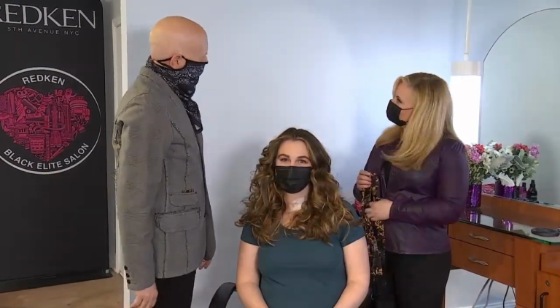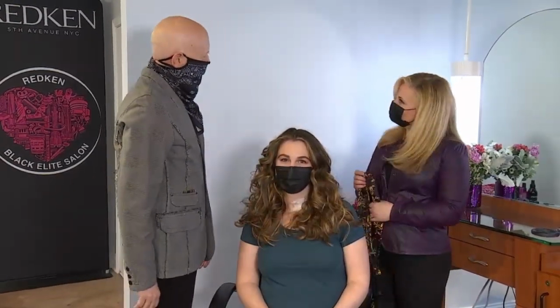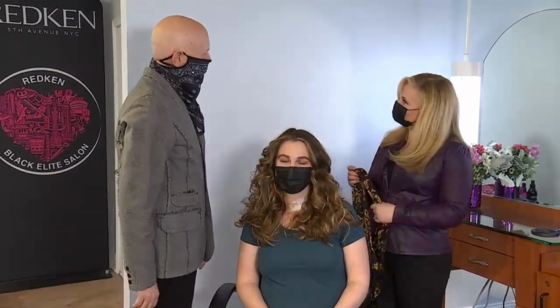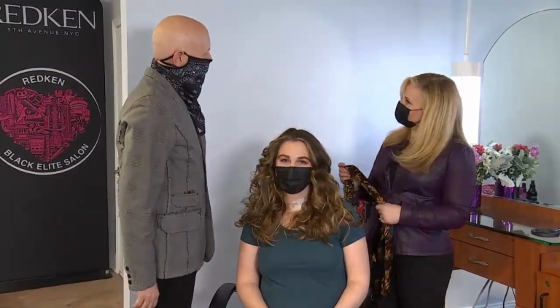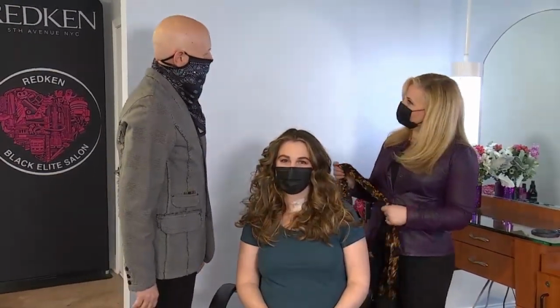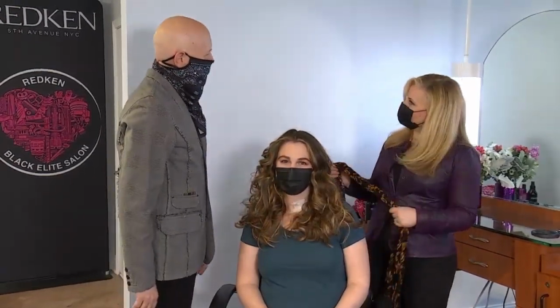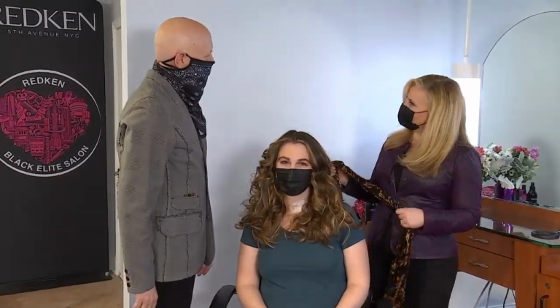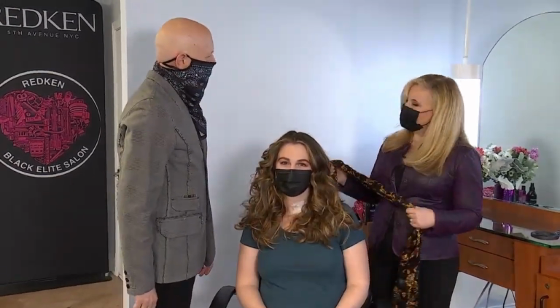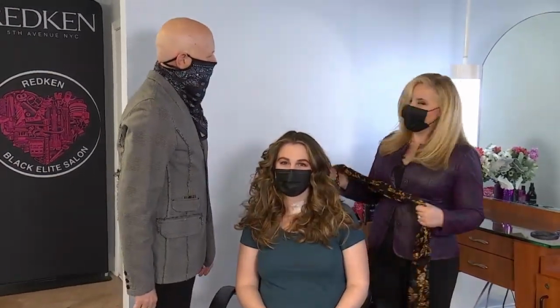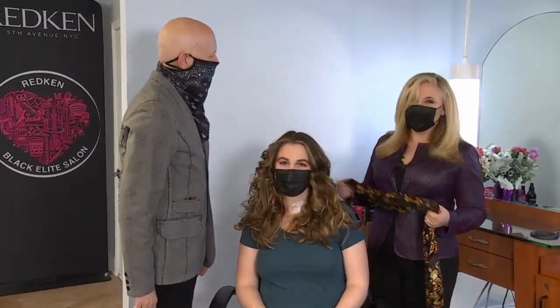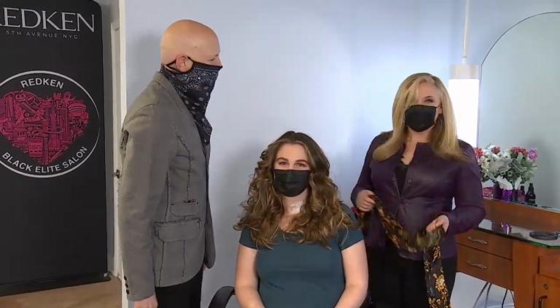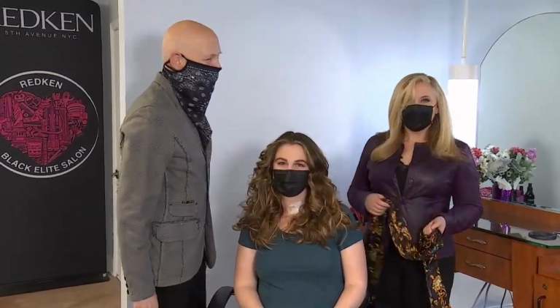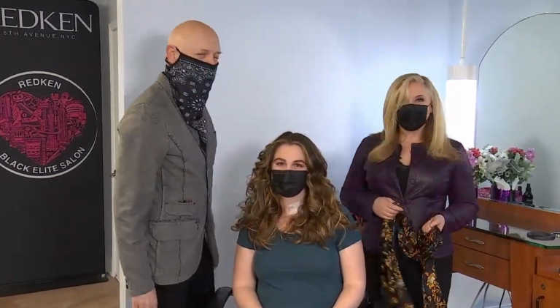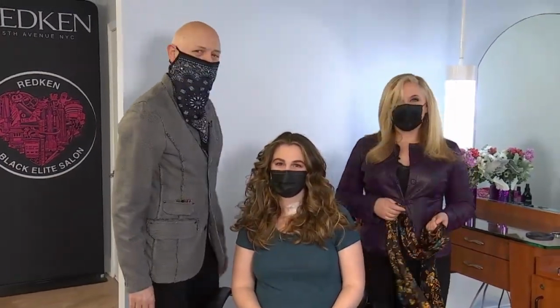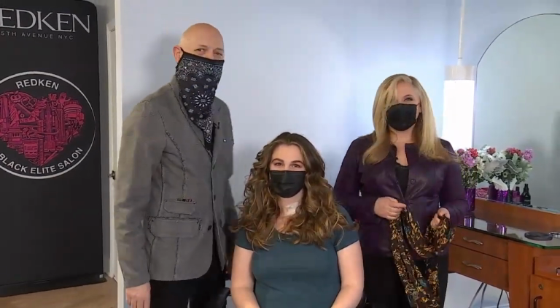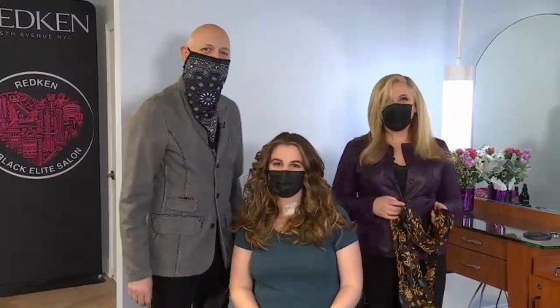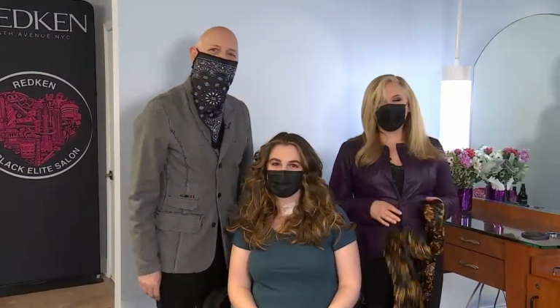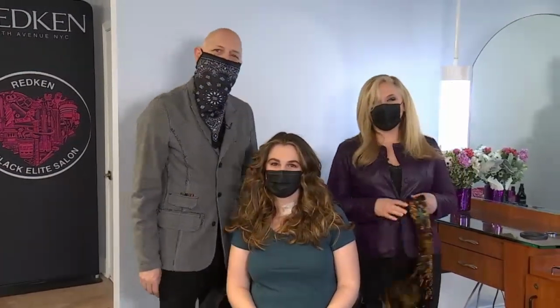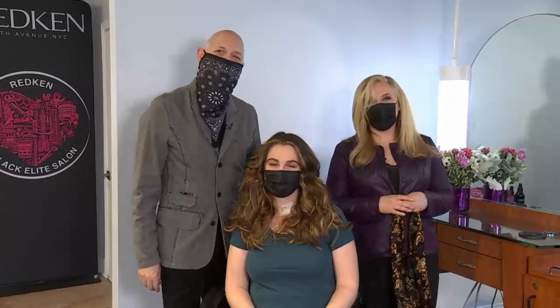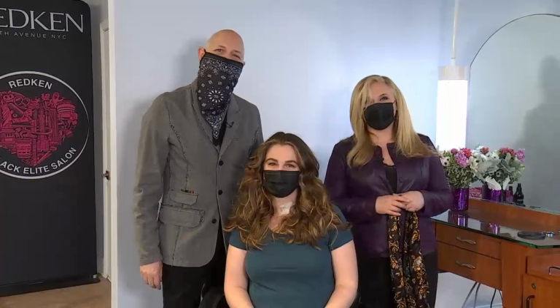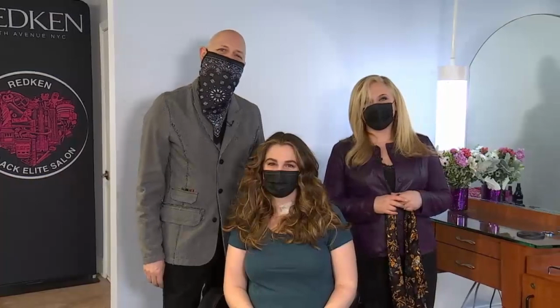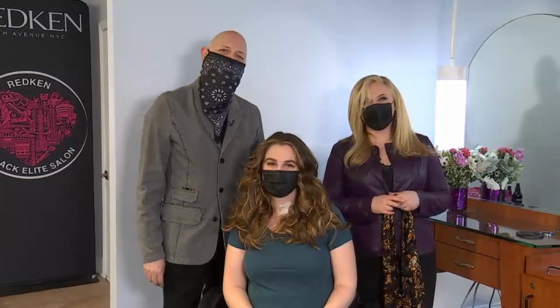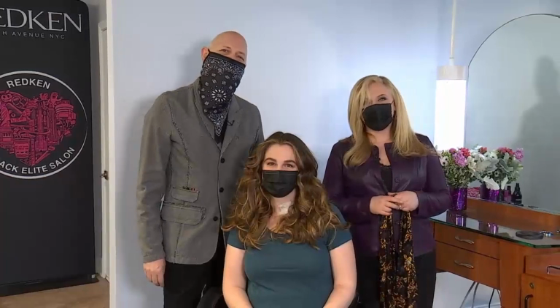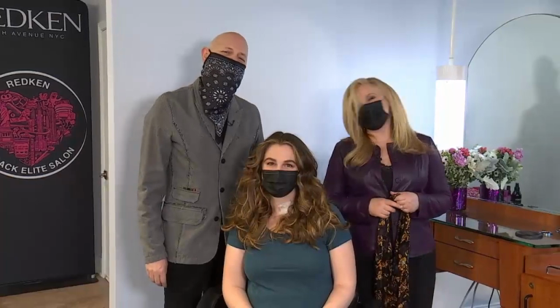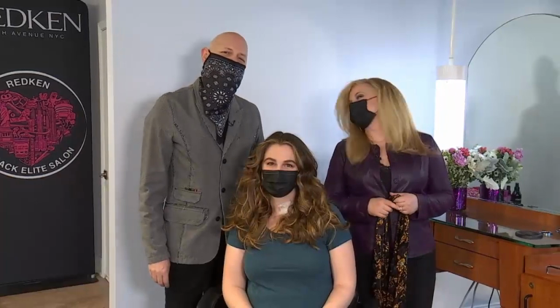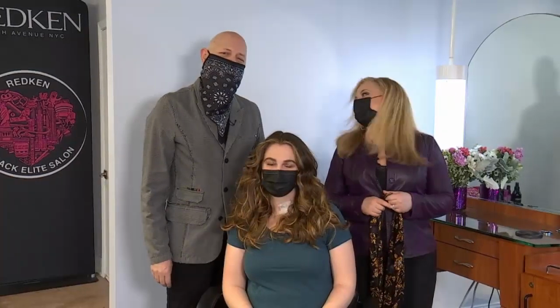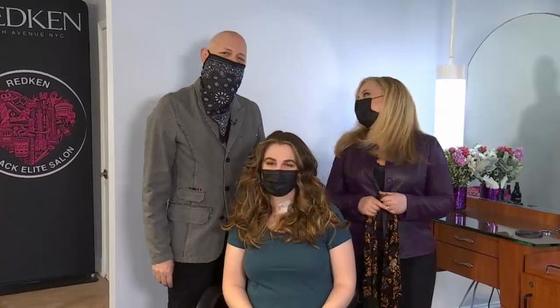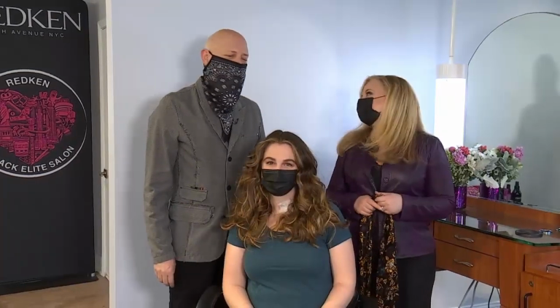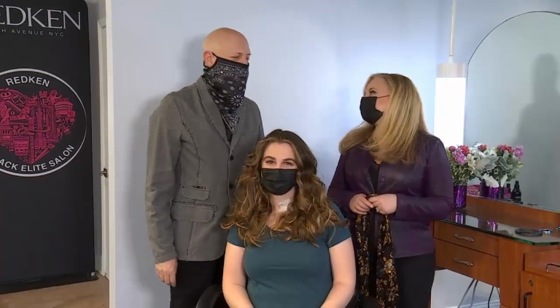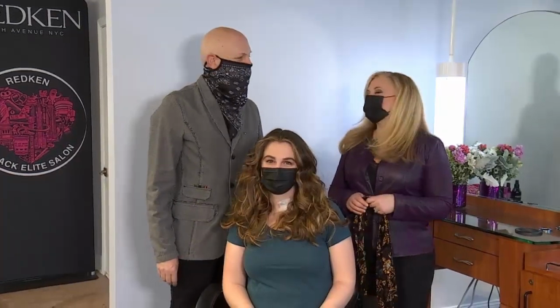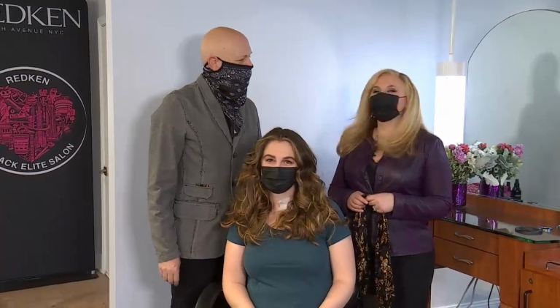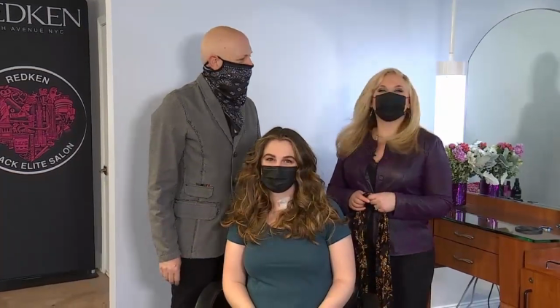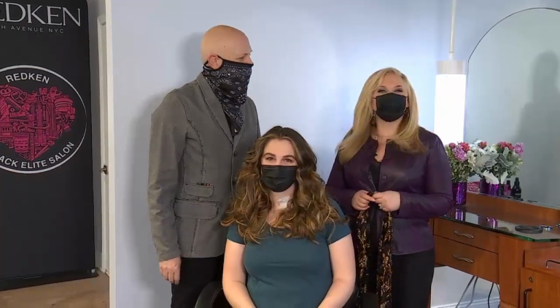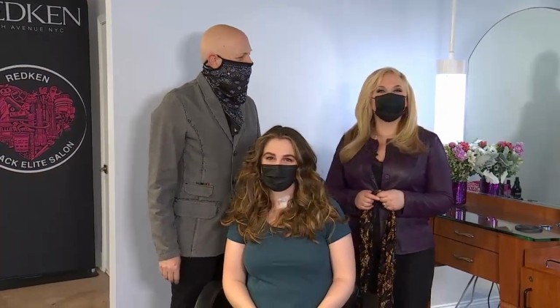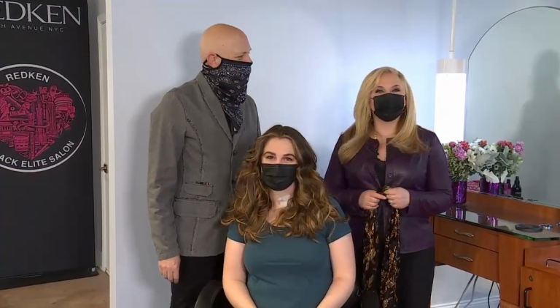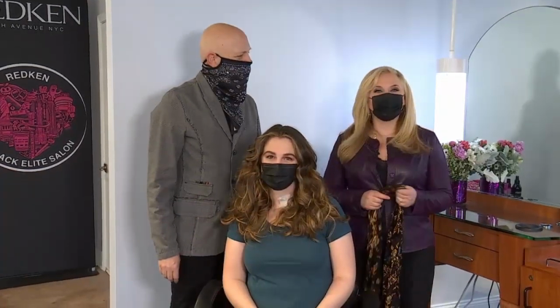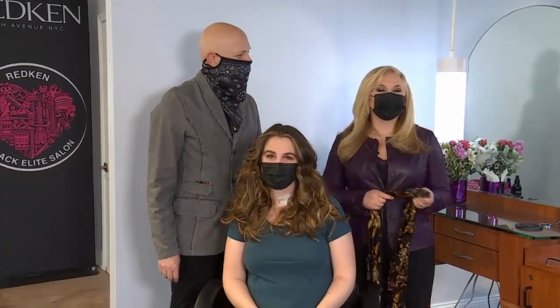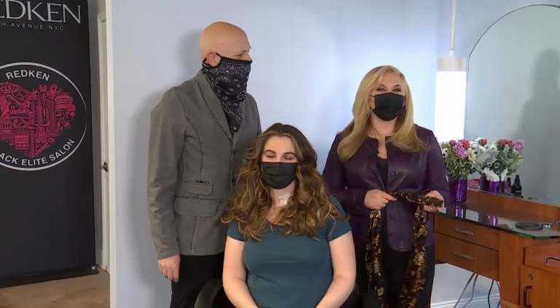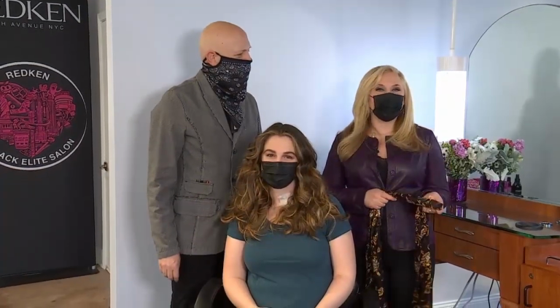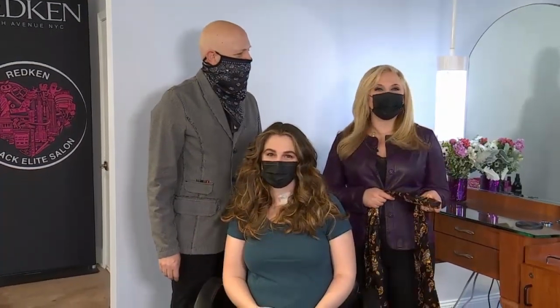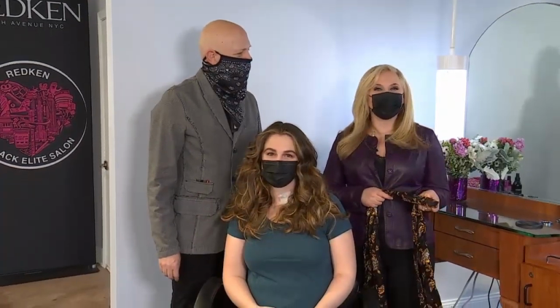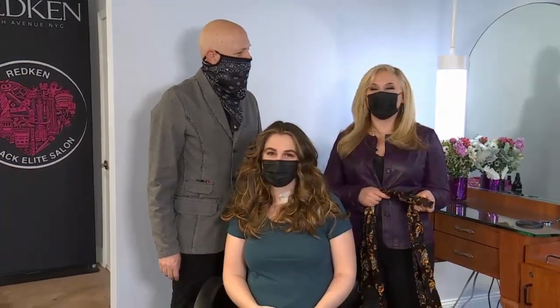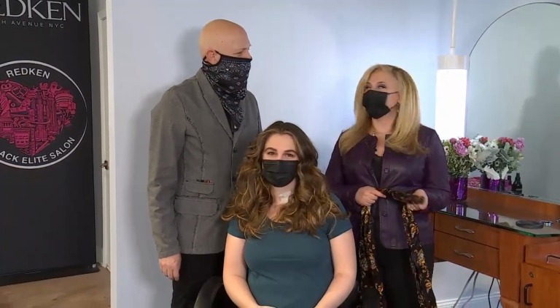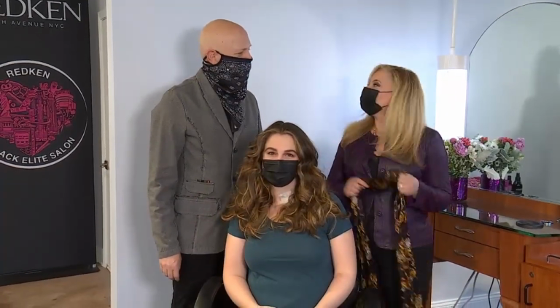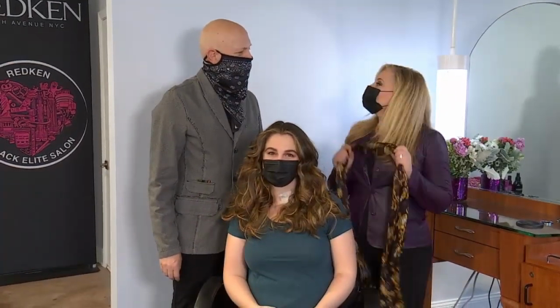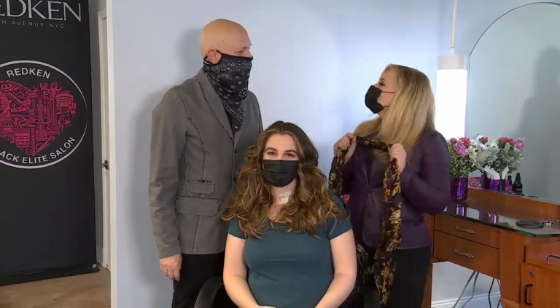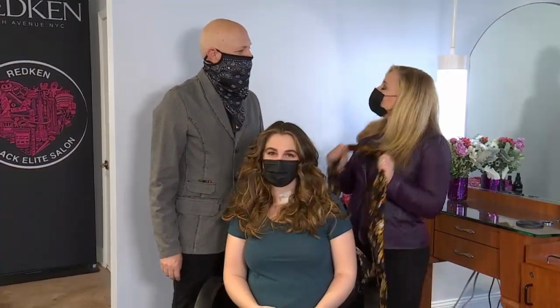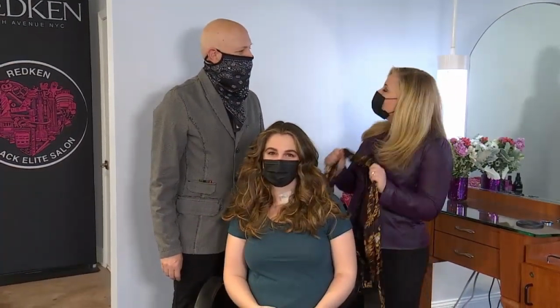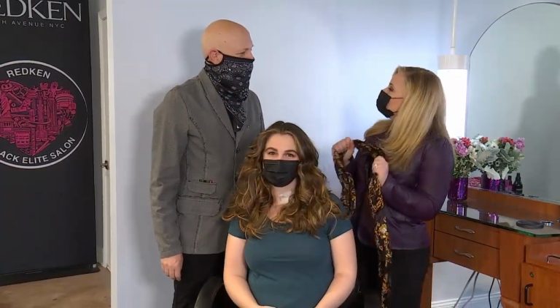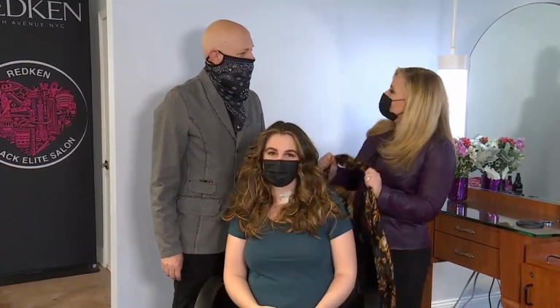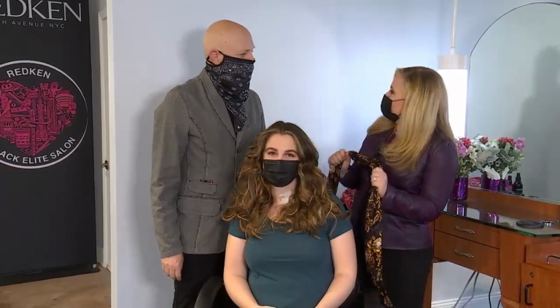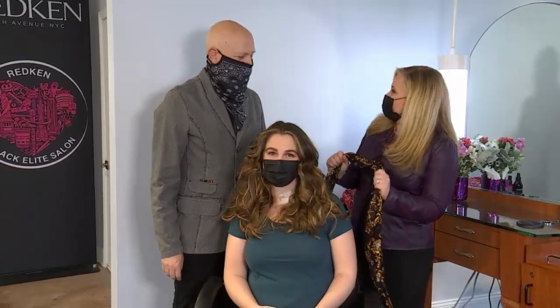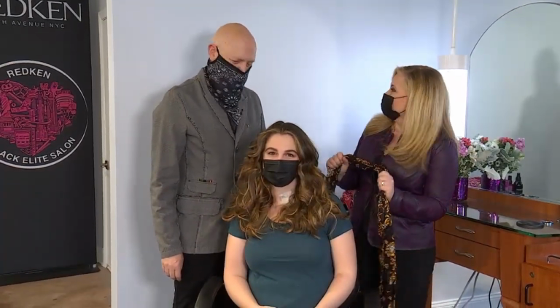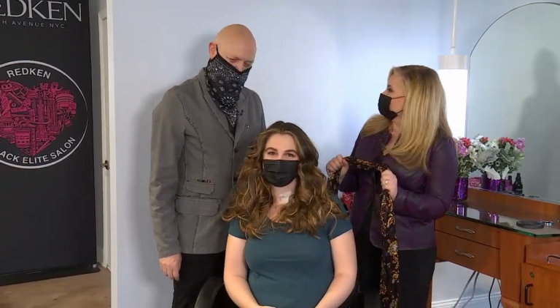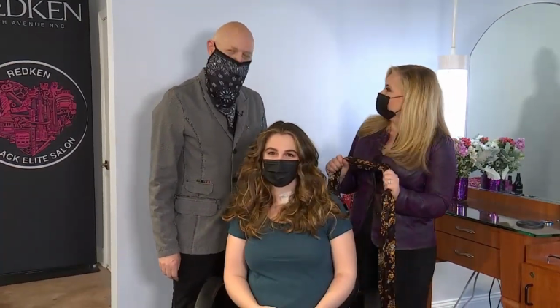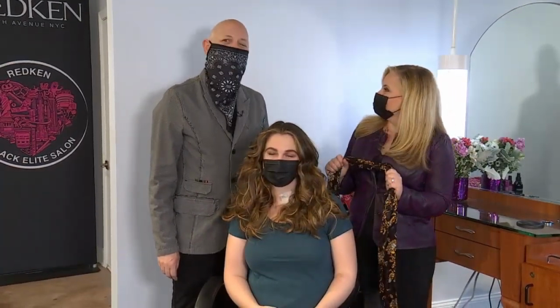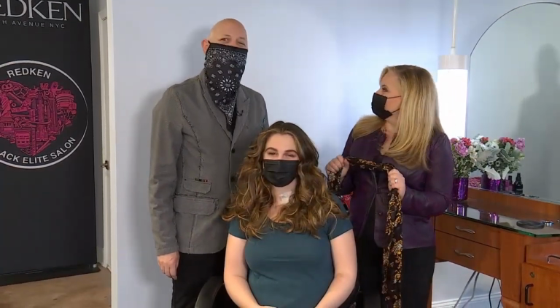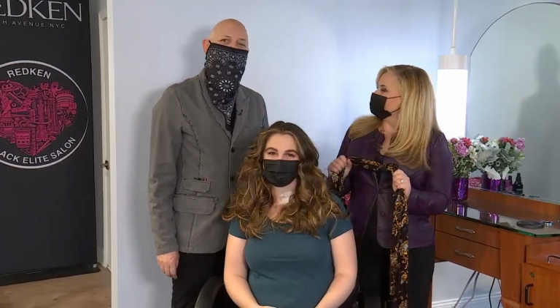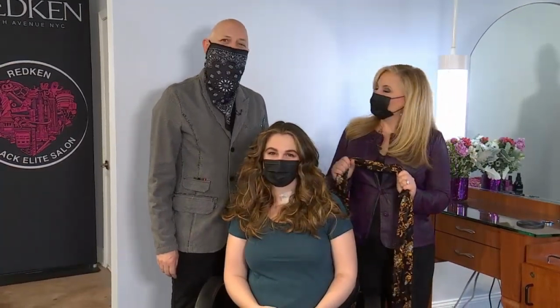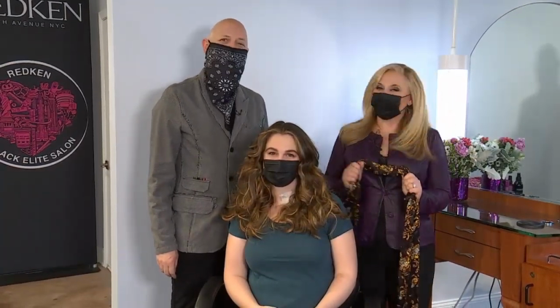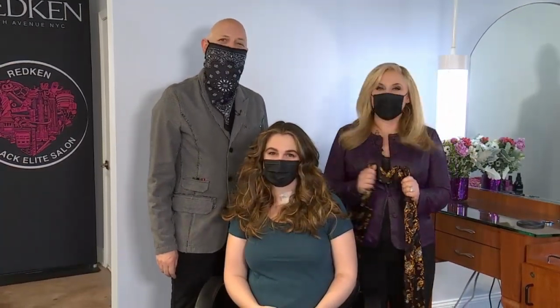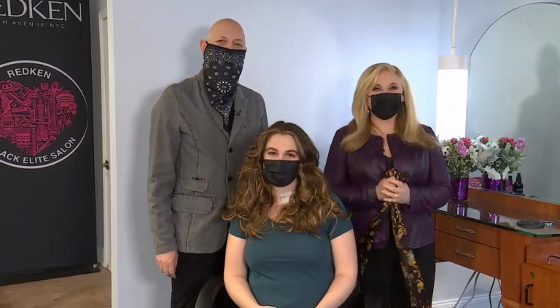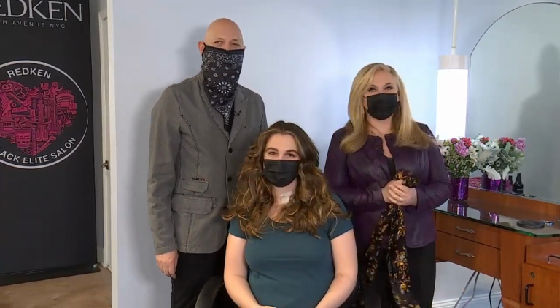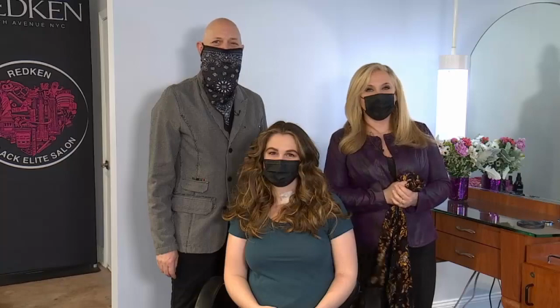Thank you, Jay. There you have it — all the different ways to add some curl or flatten your hair the right way. Thanks, Jay.